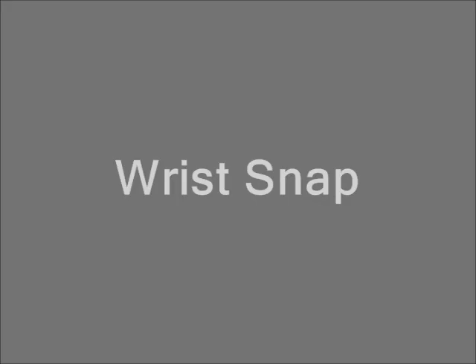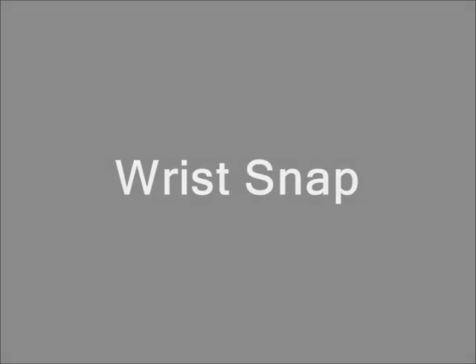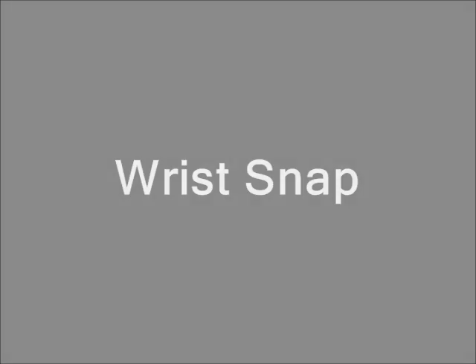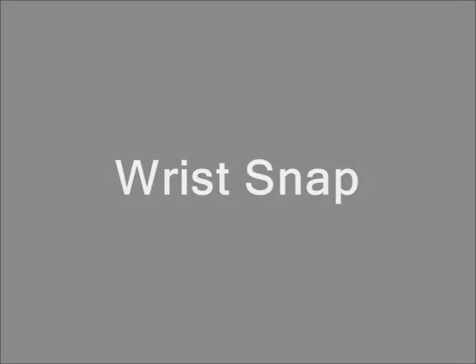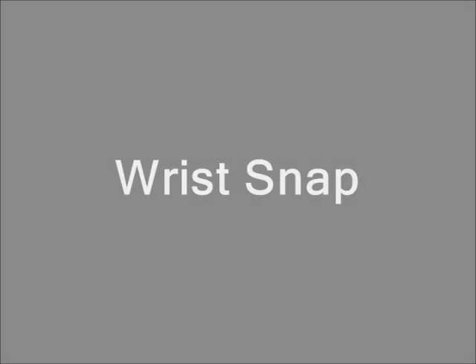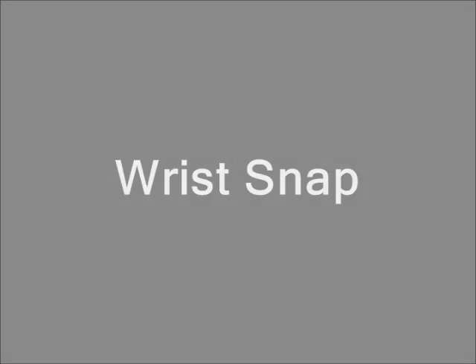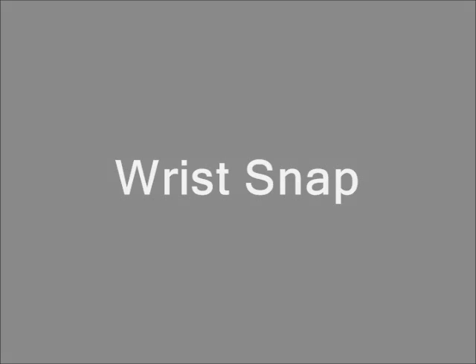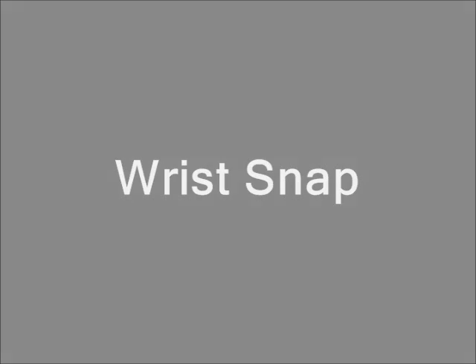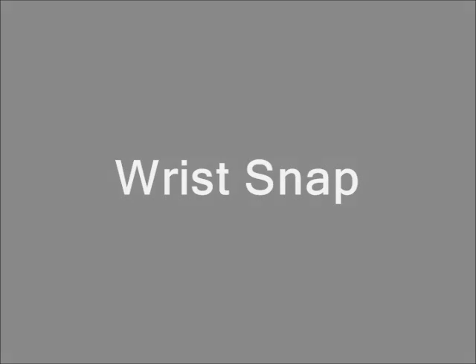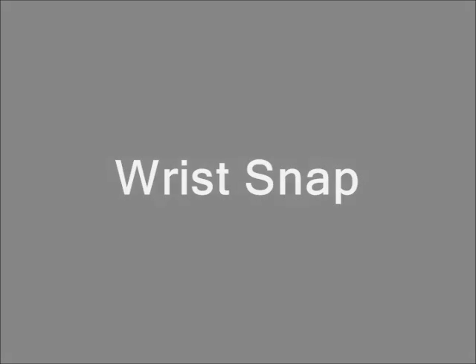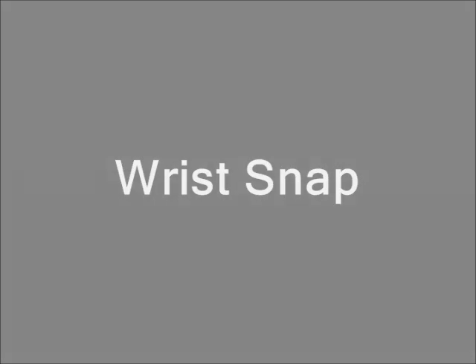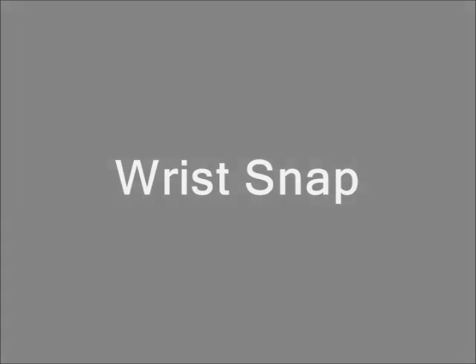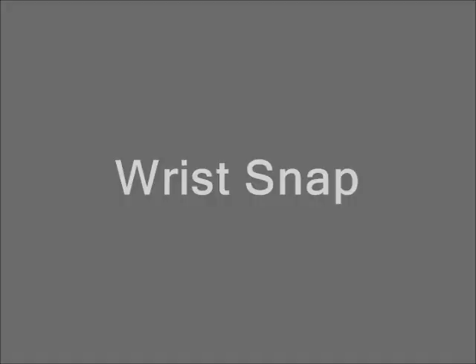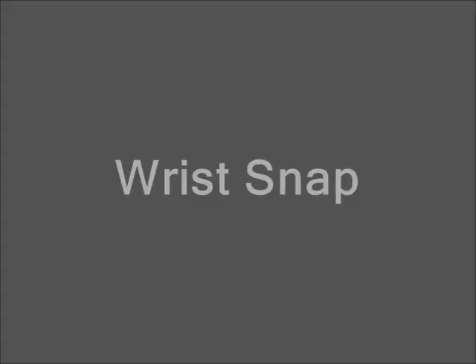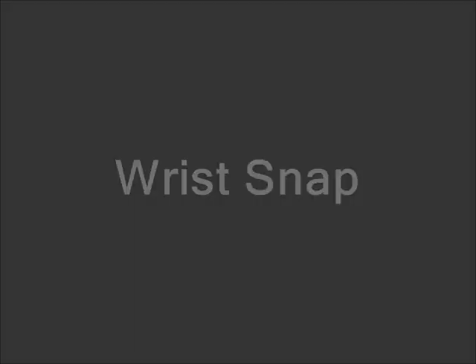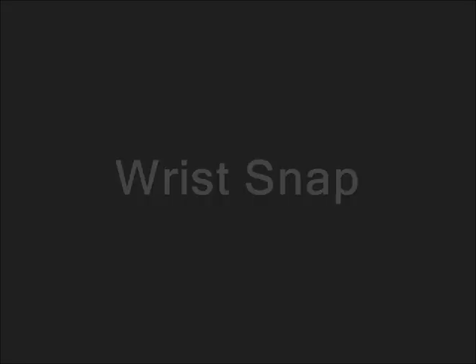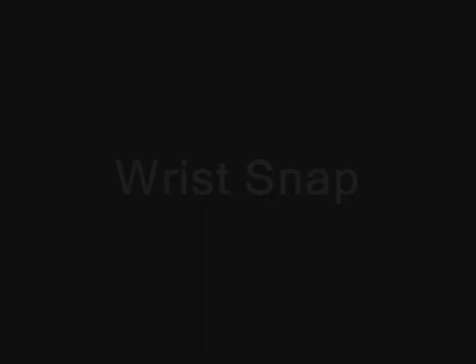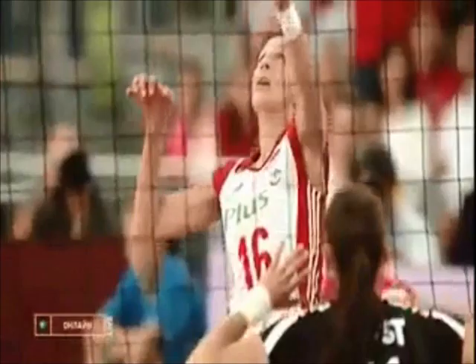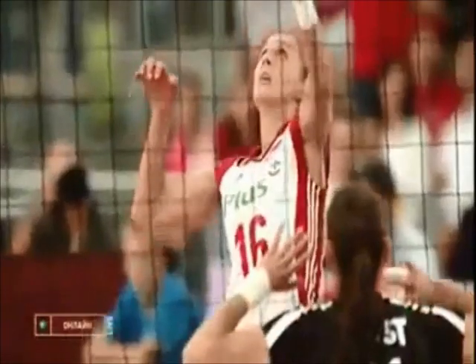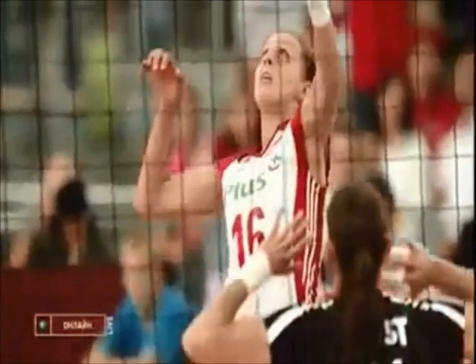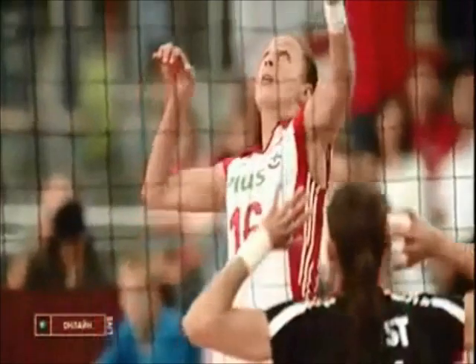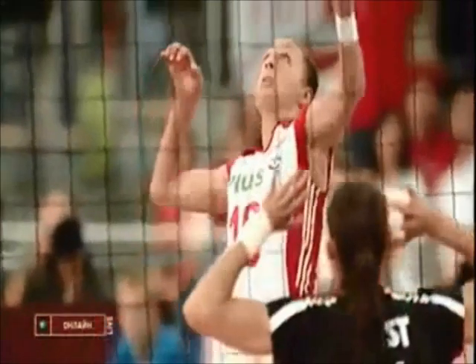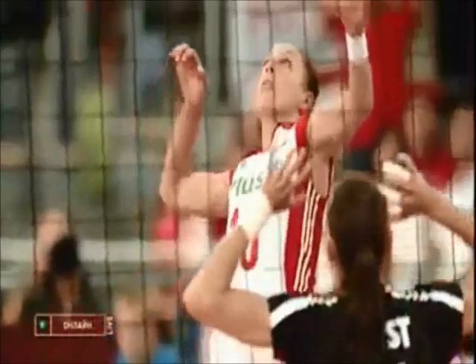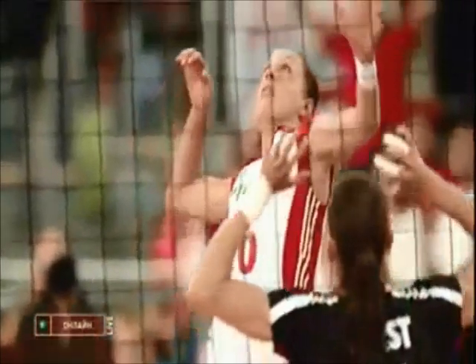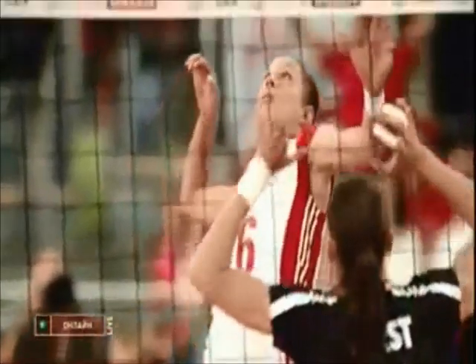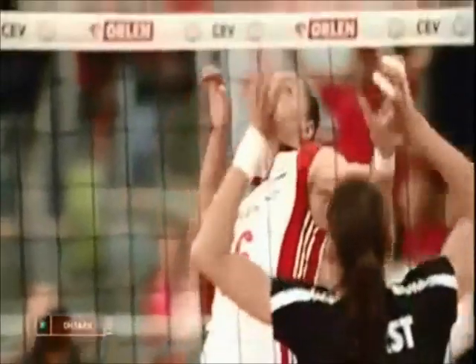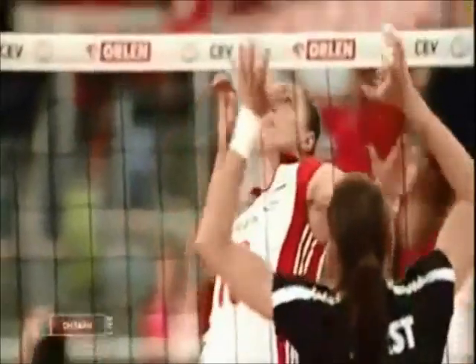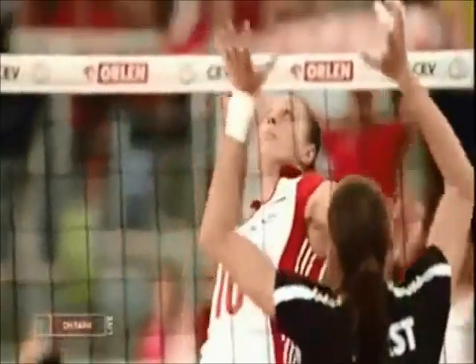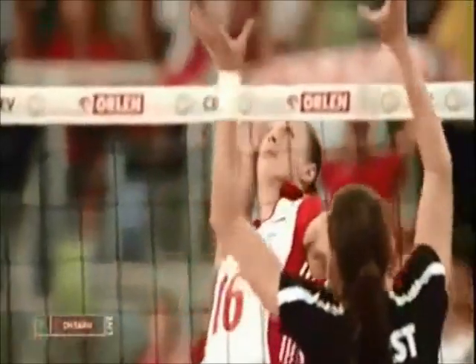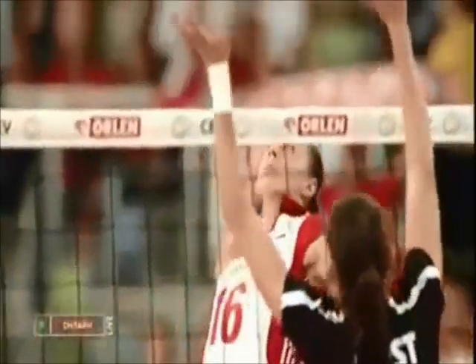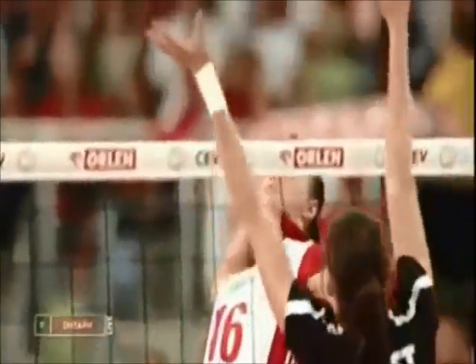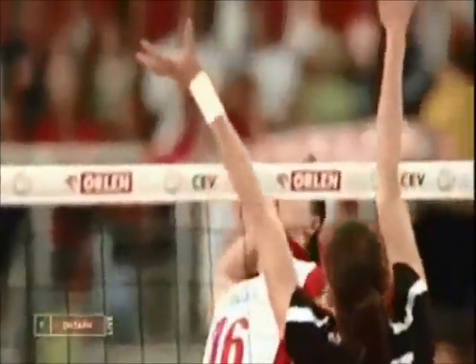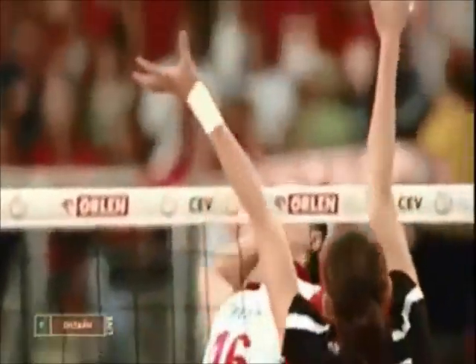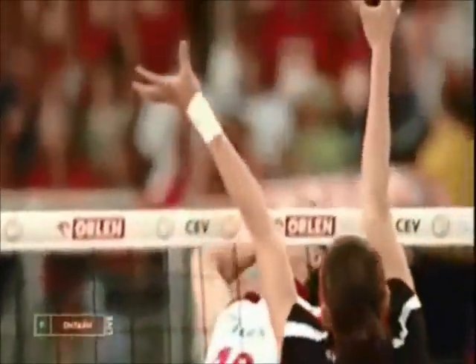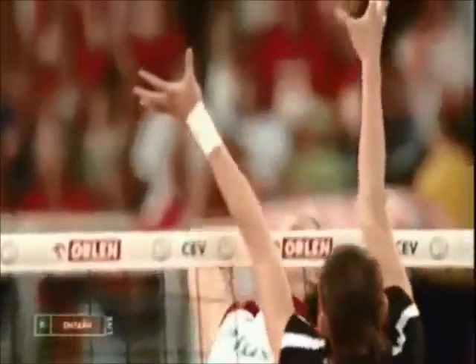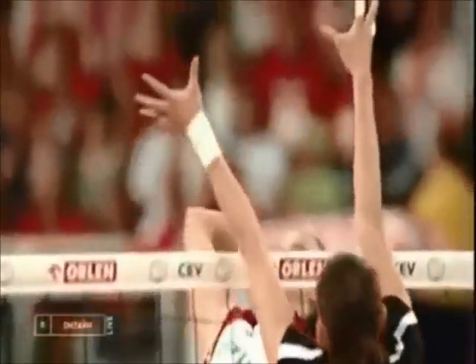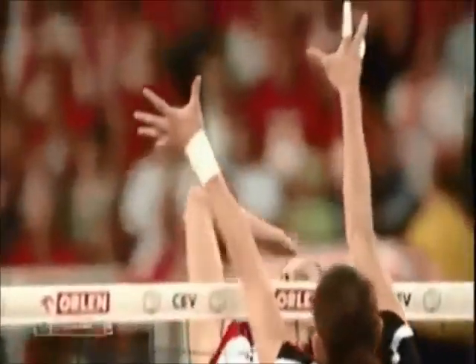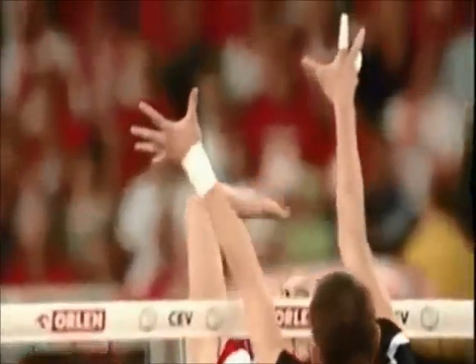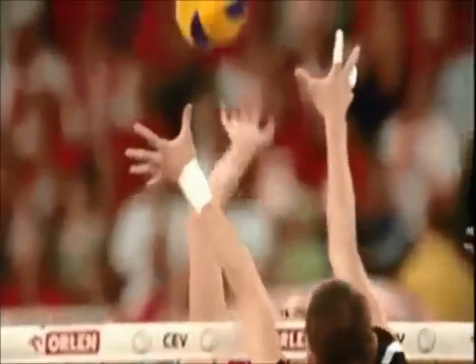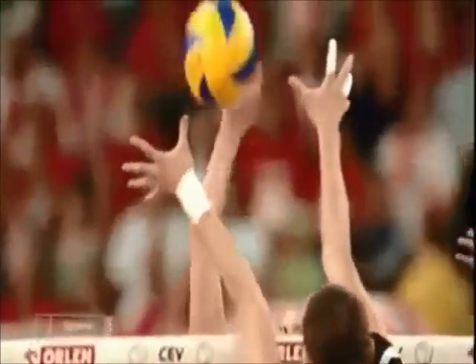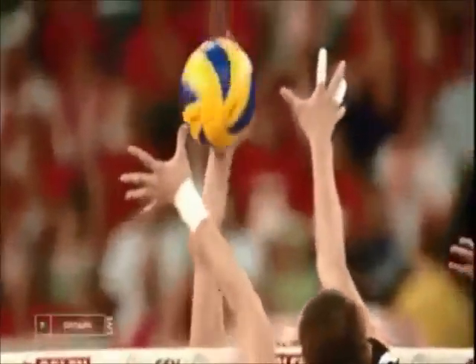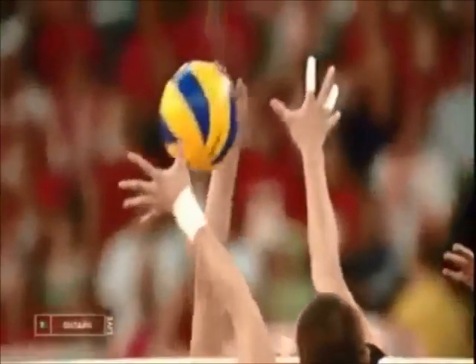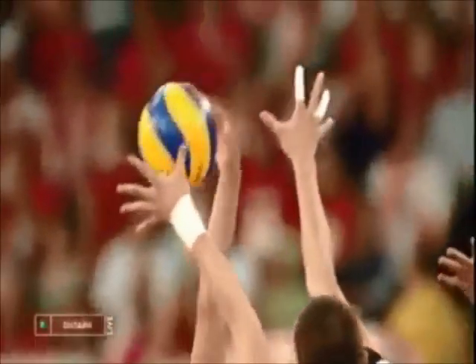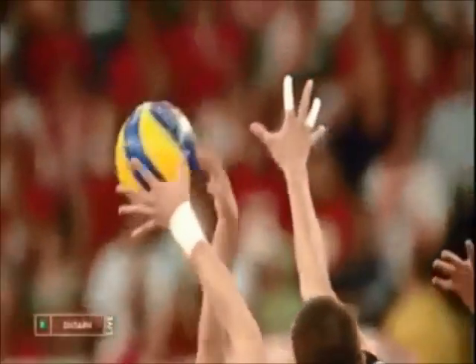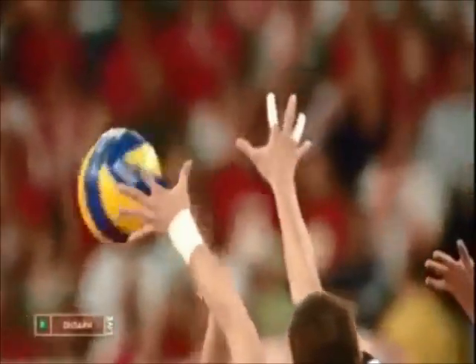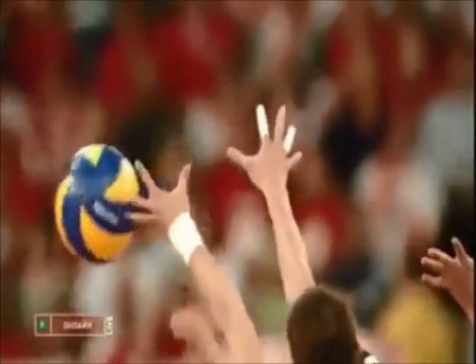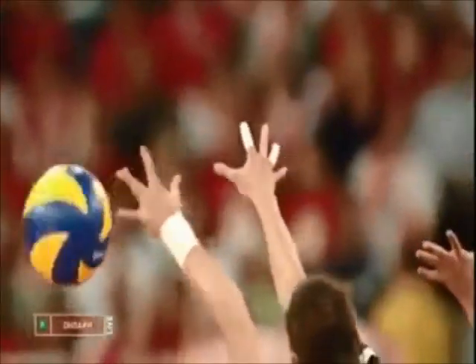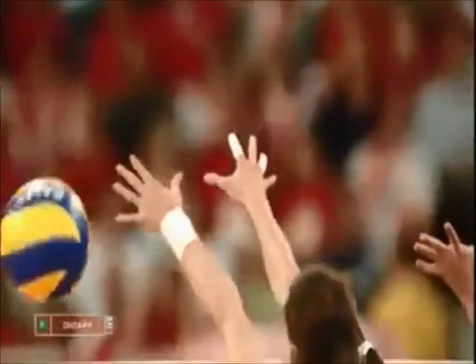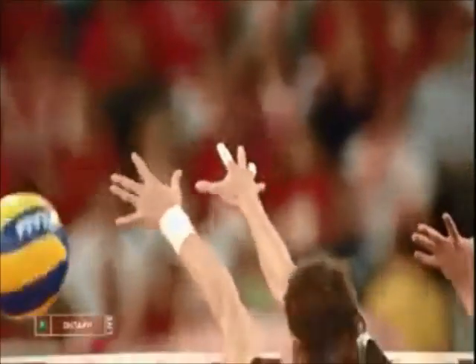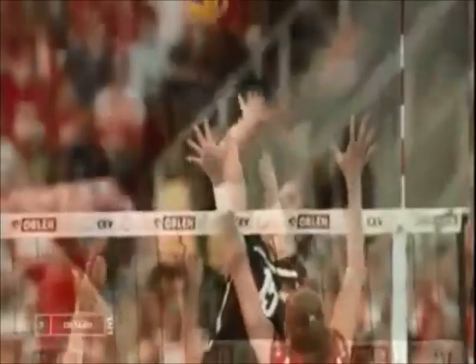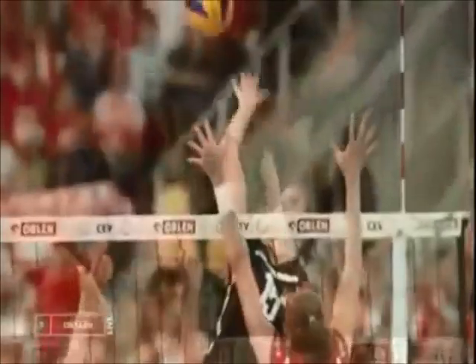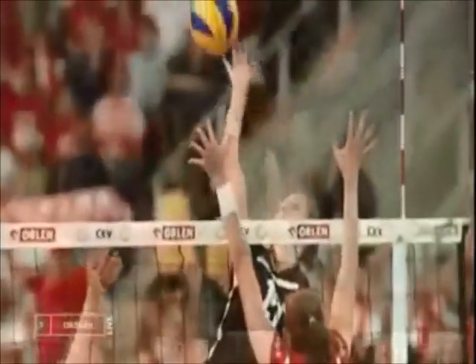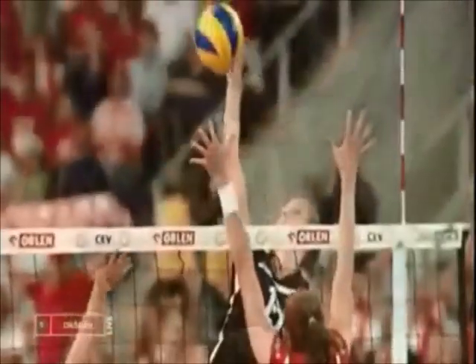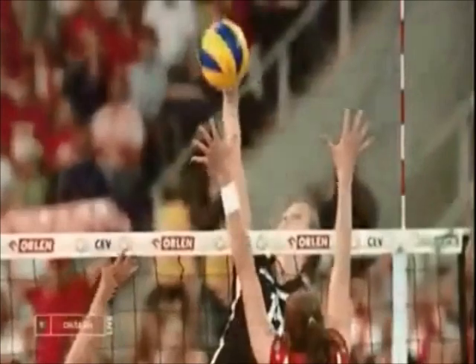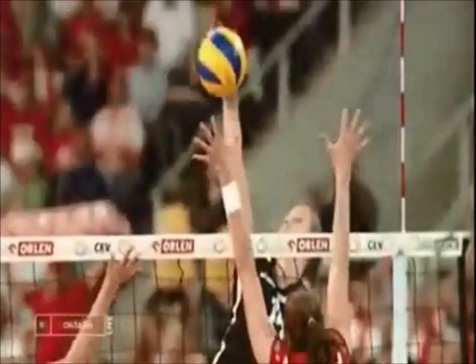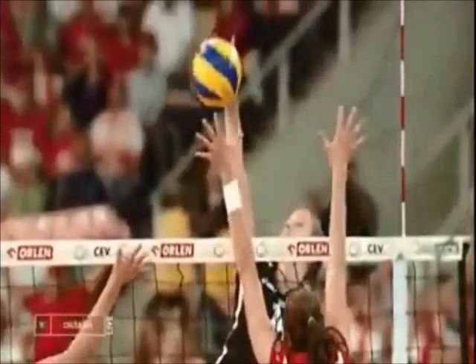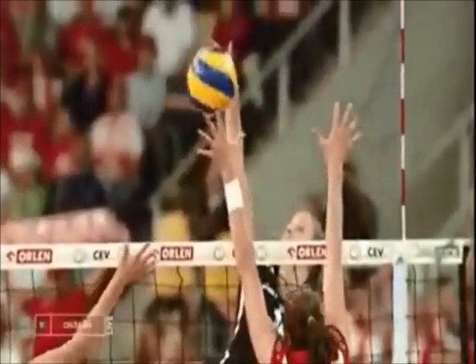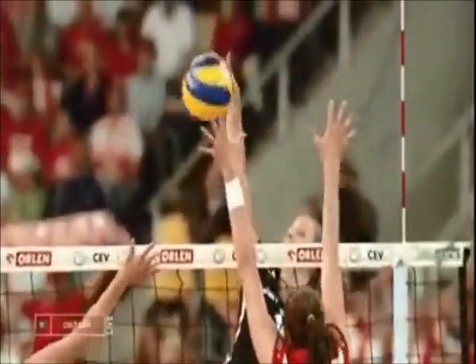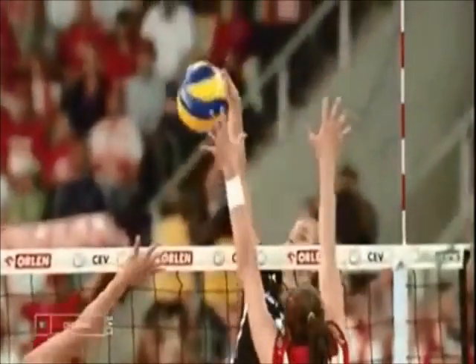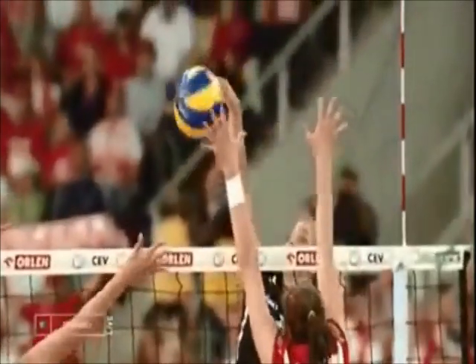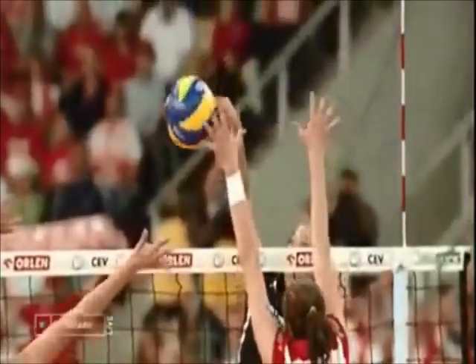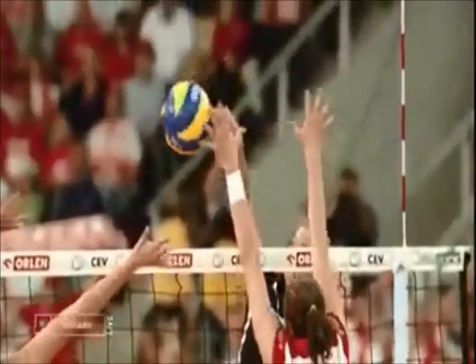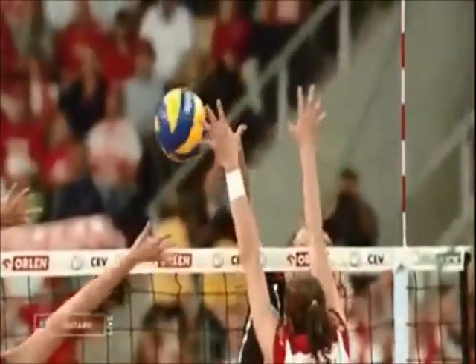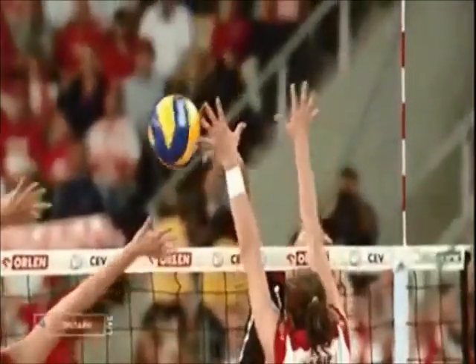Wrist snap. After contacting the ball with a wide and strong hand, snap your wrist downward to put spin on the ball.